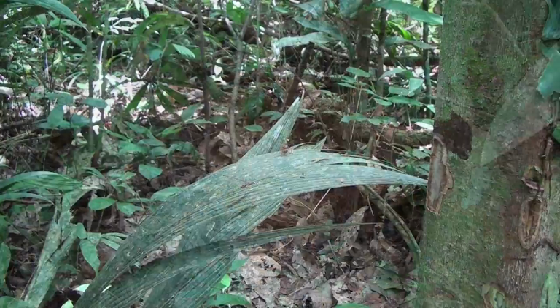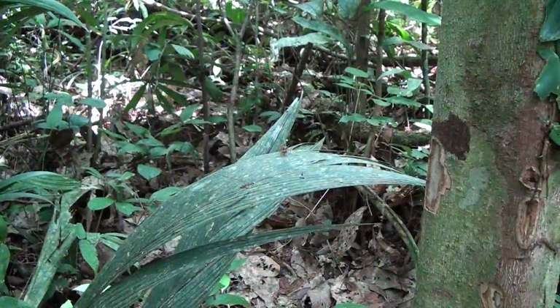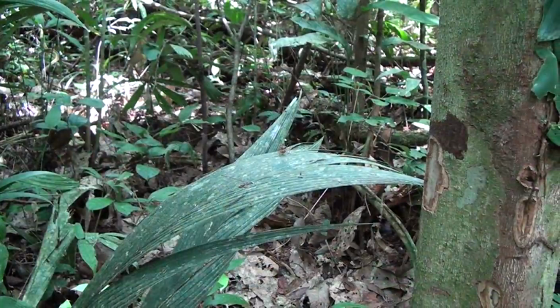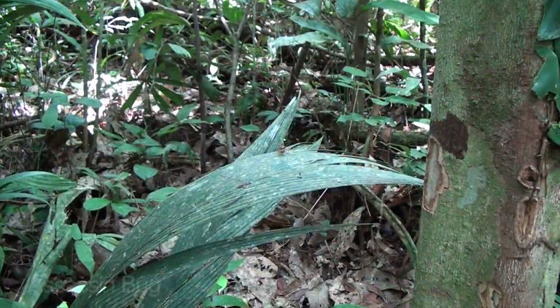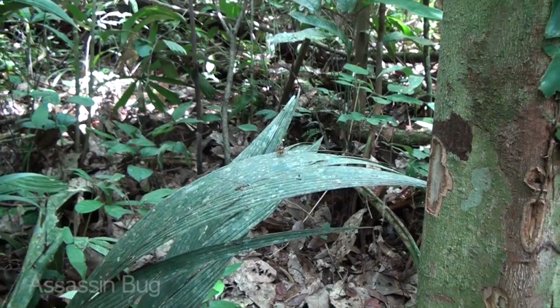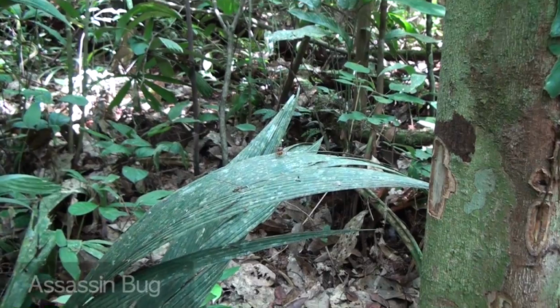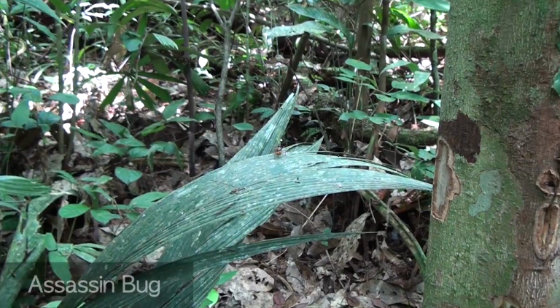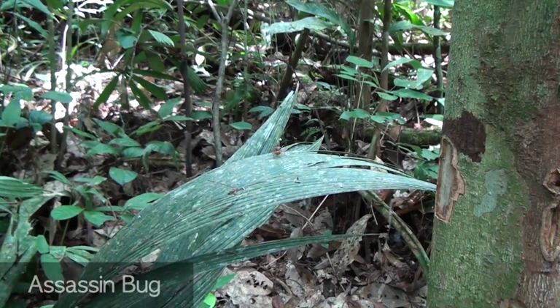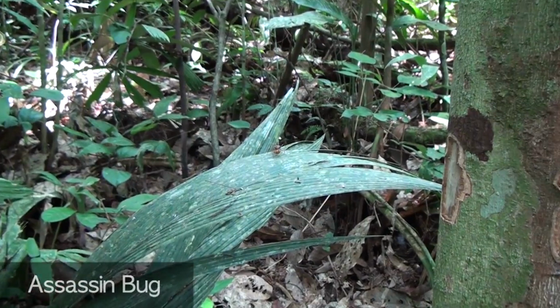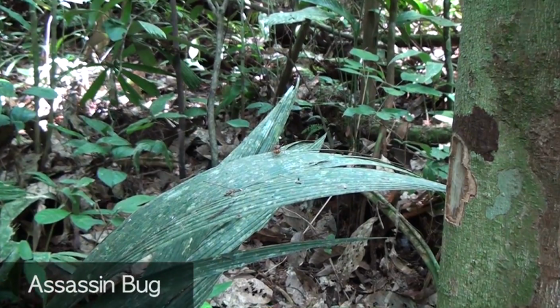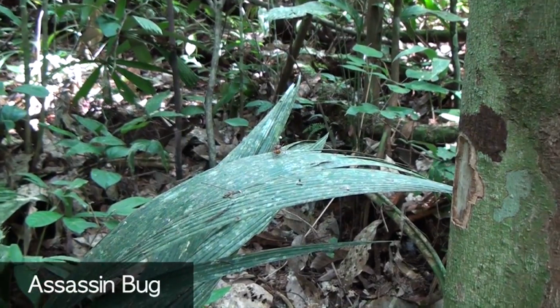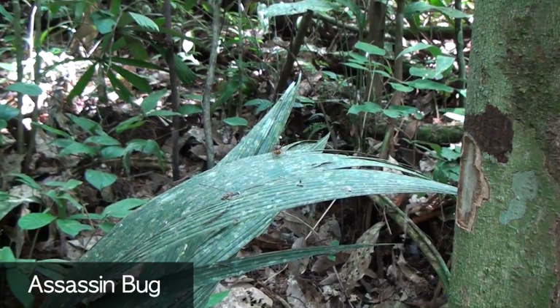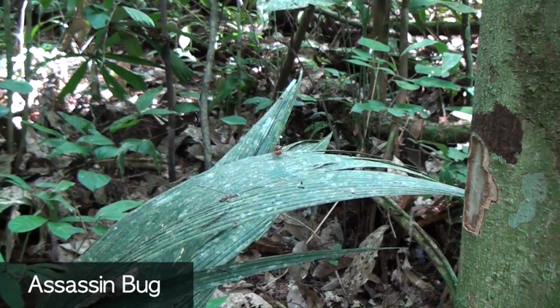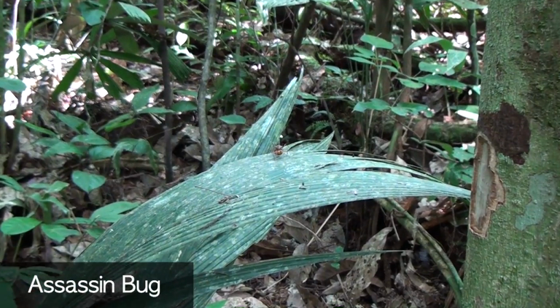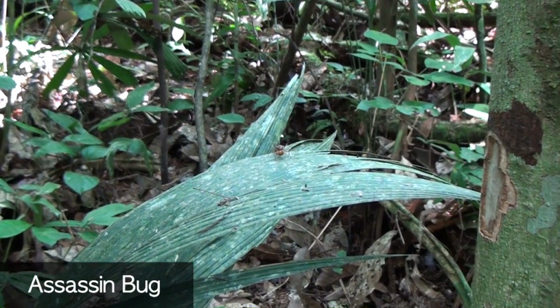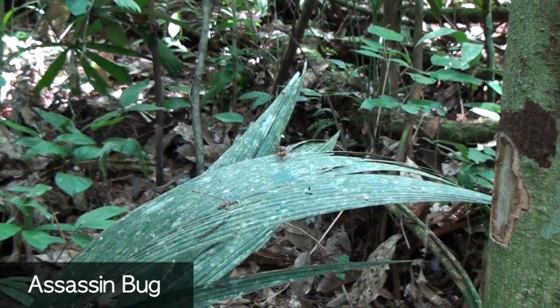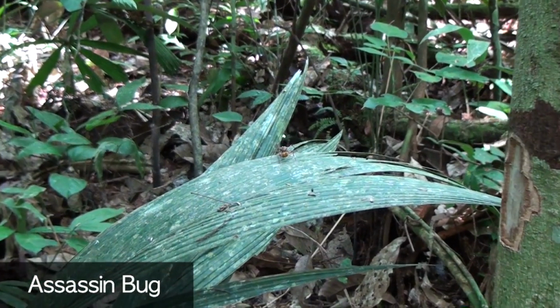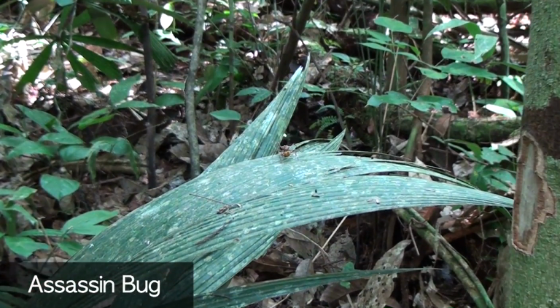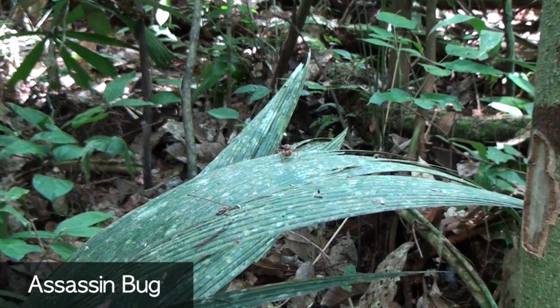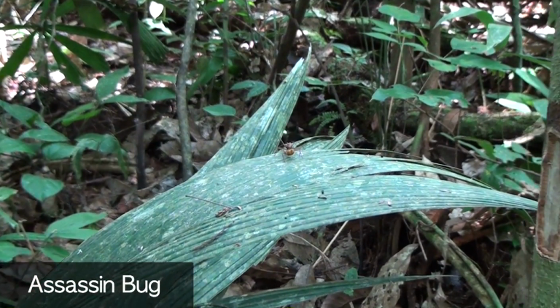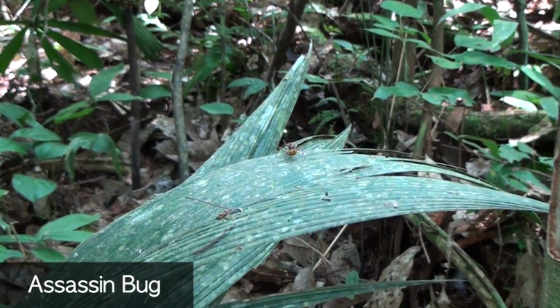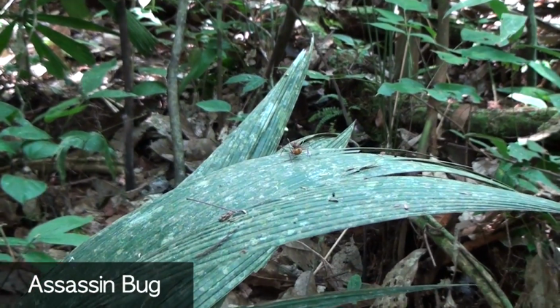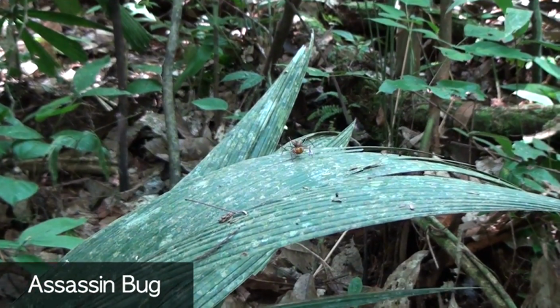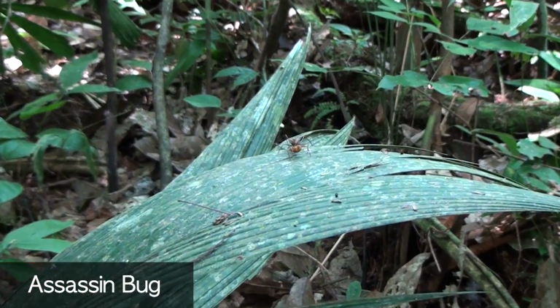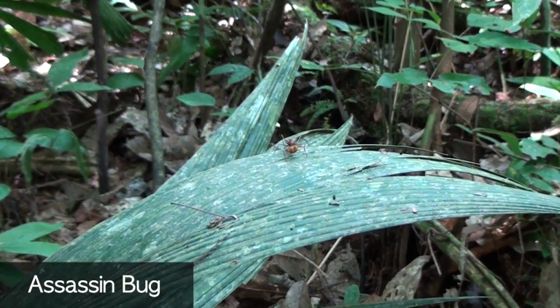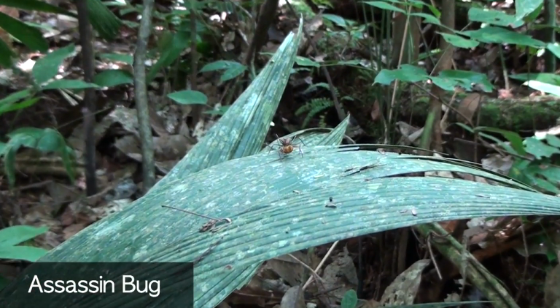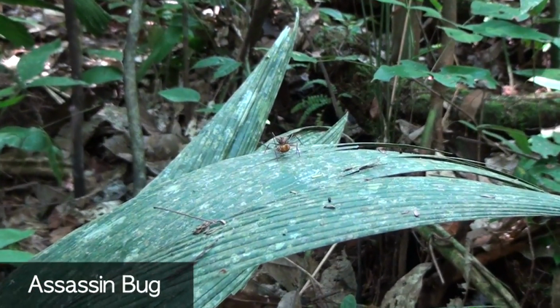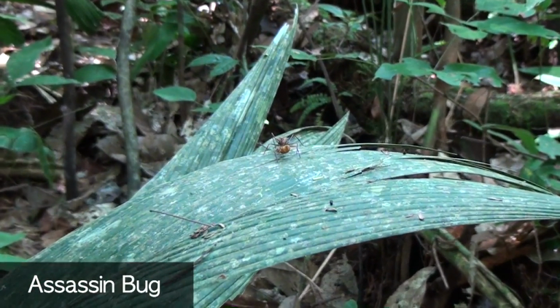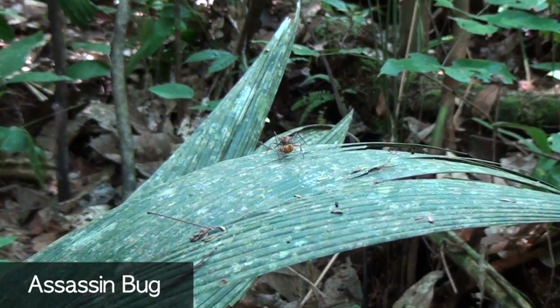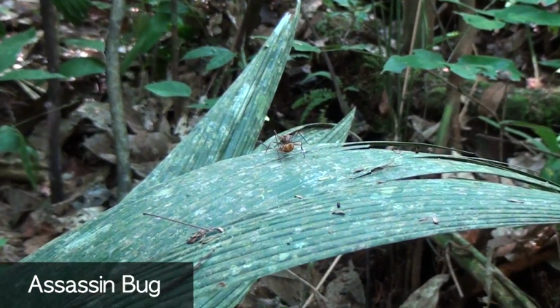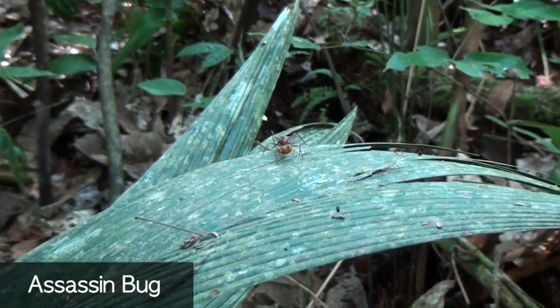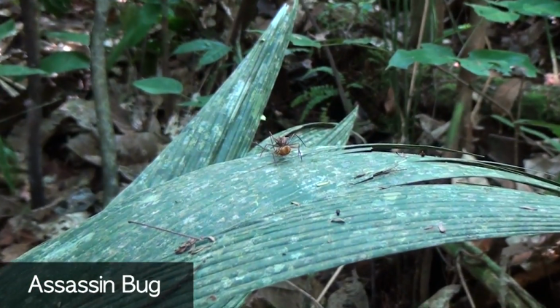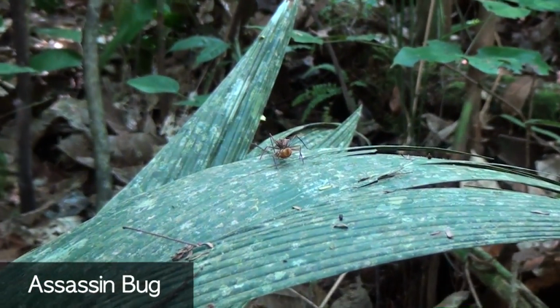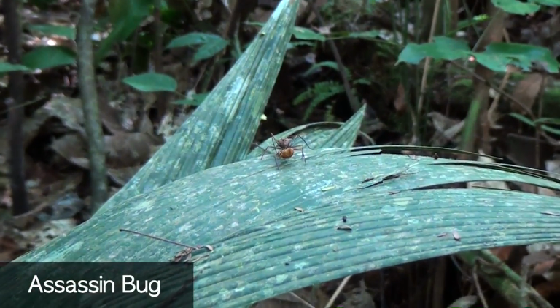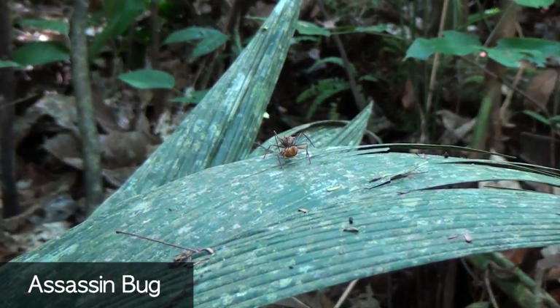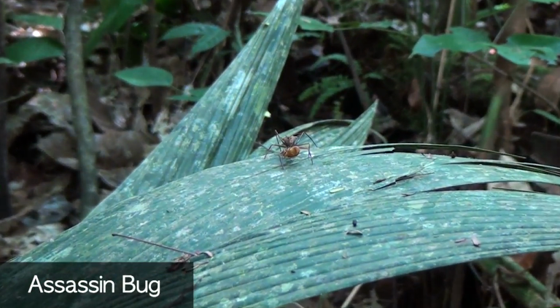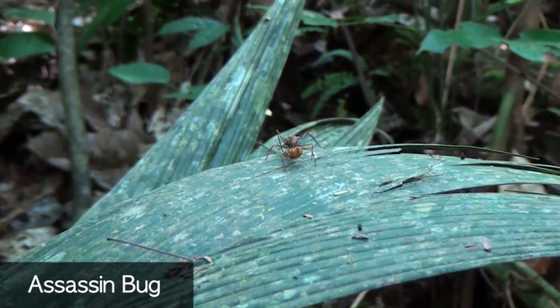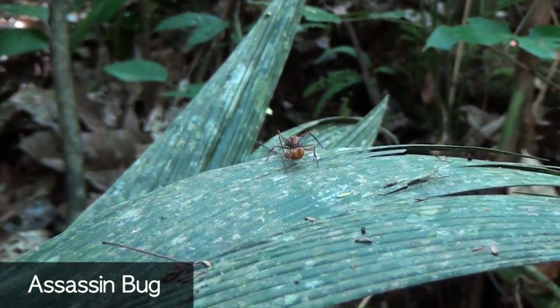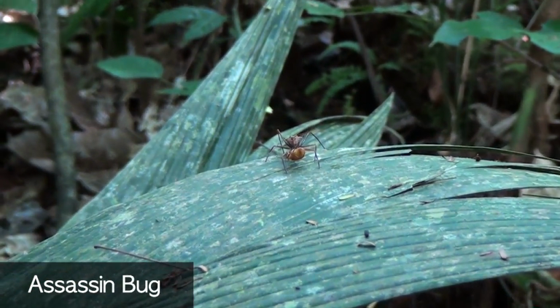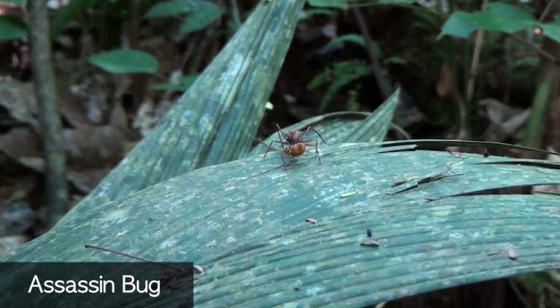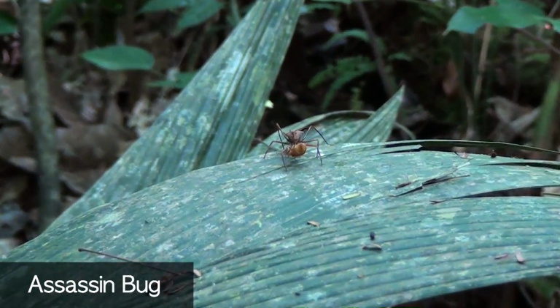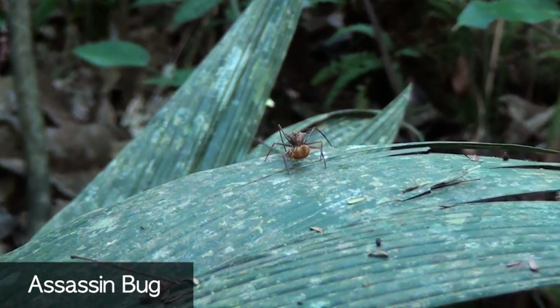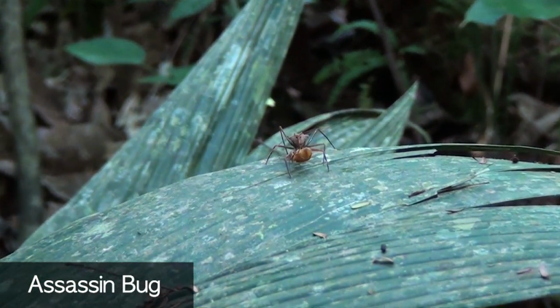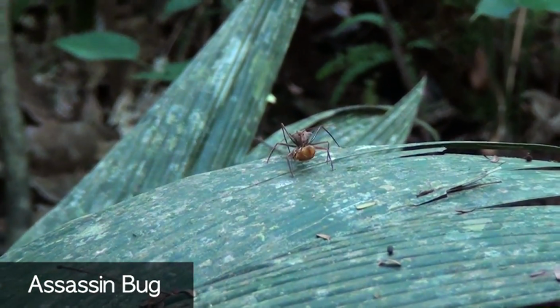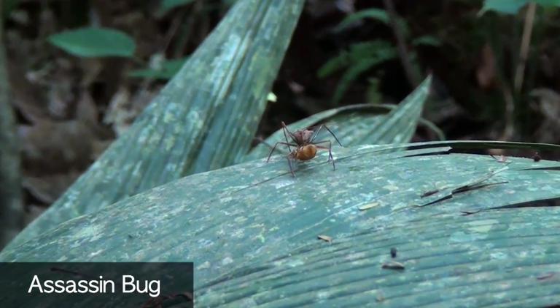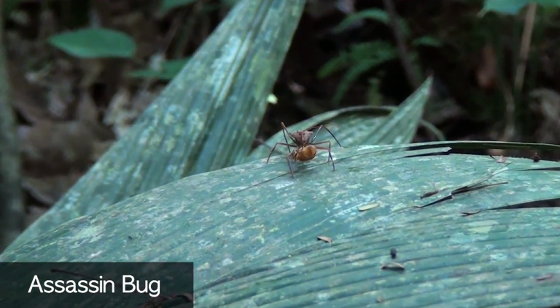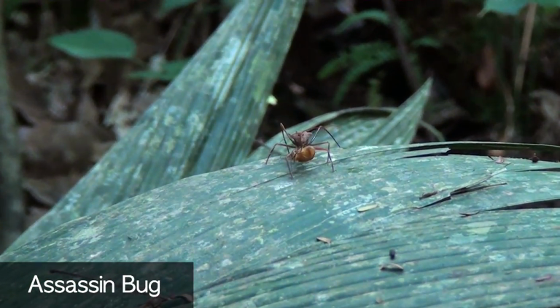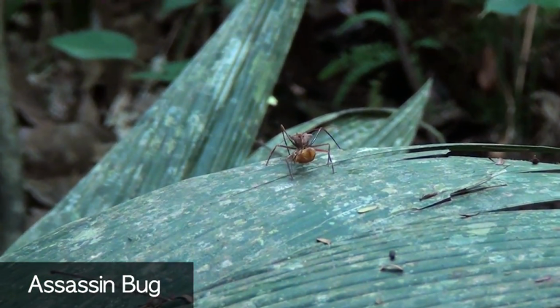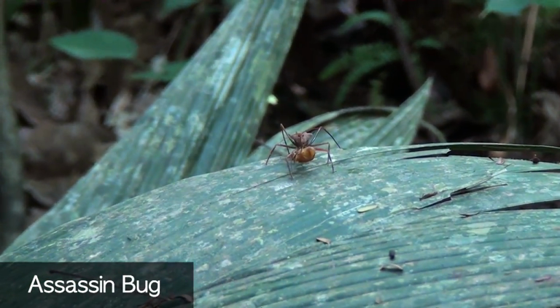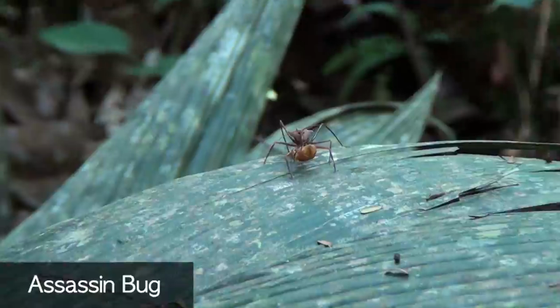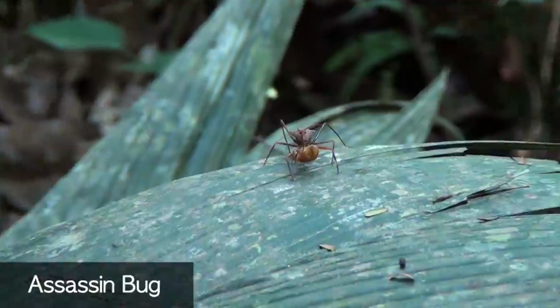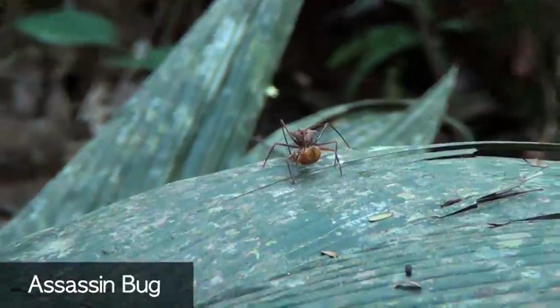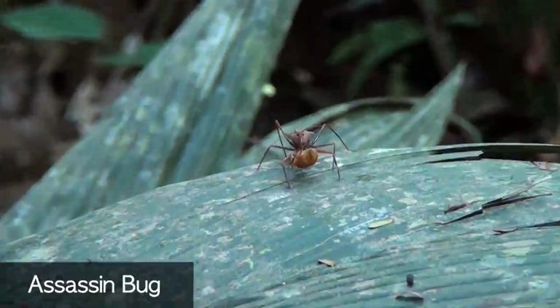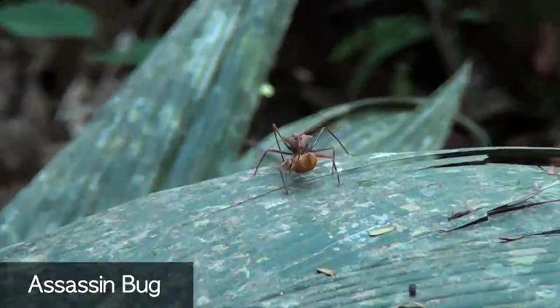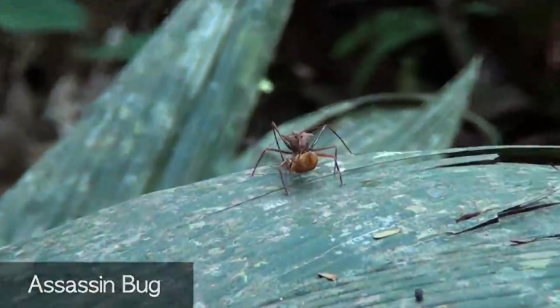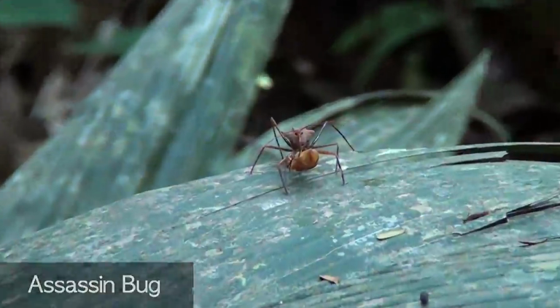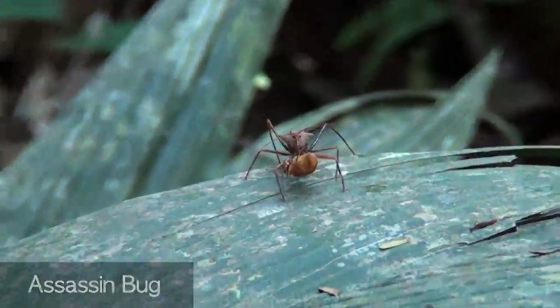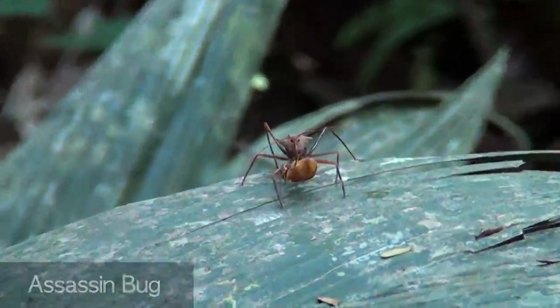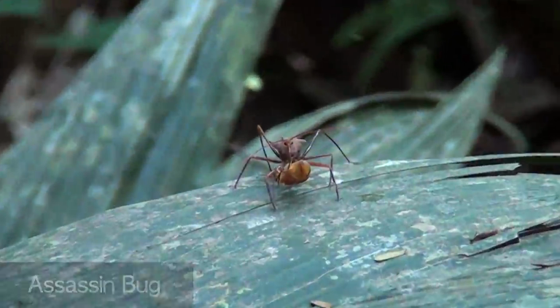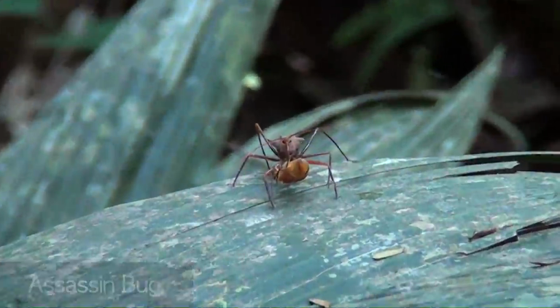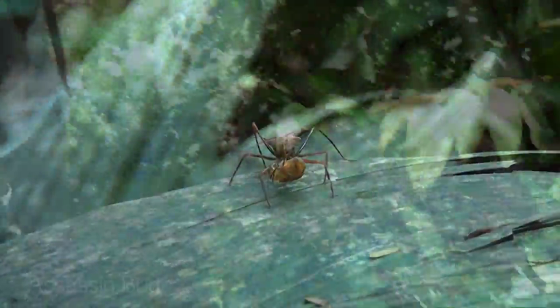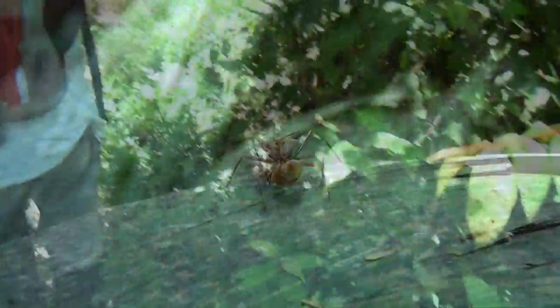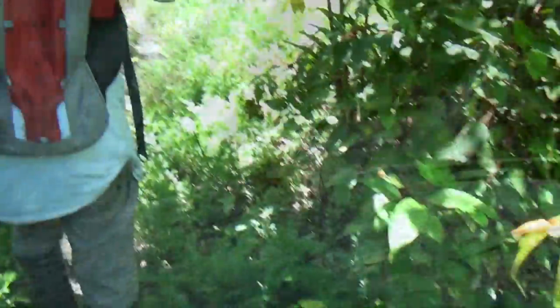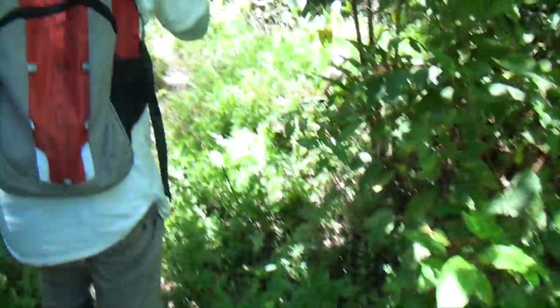The assassin bug! I got an assassin bug to come out.